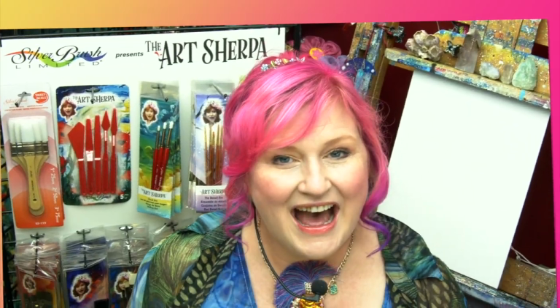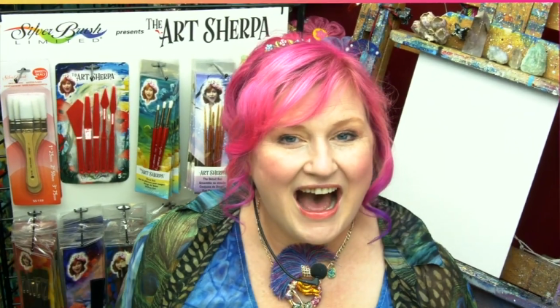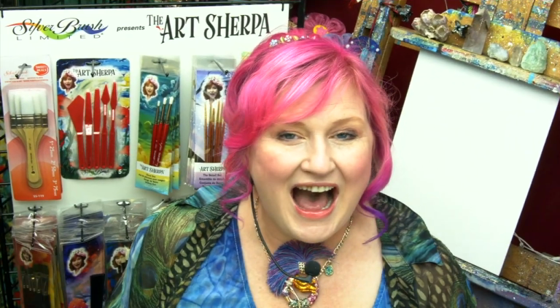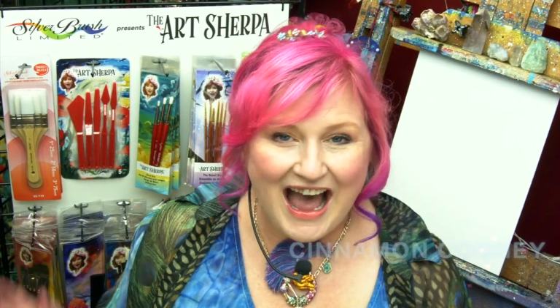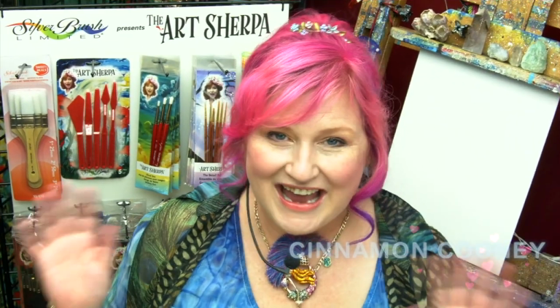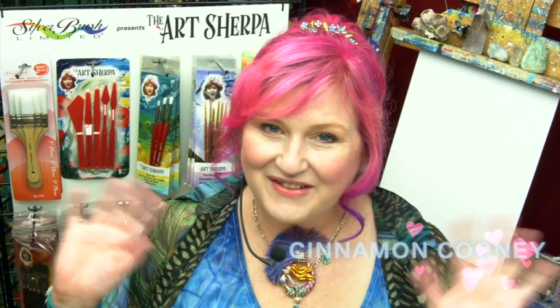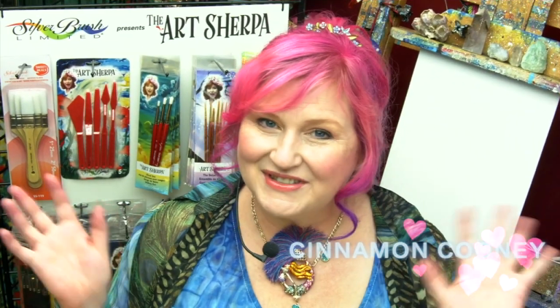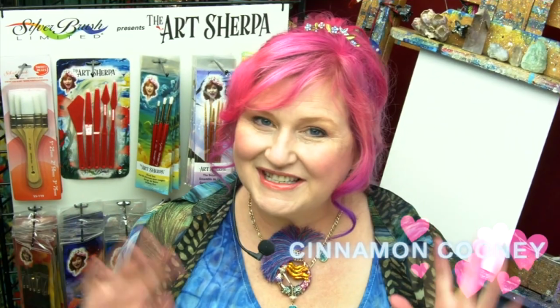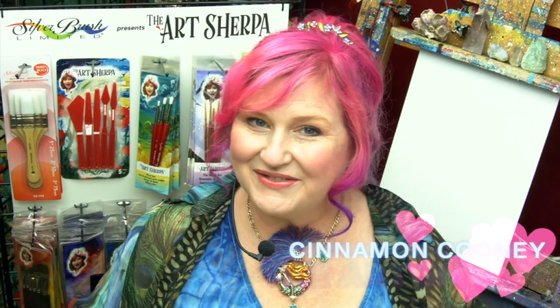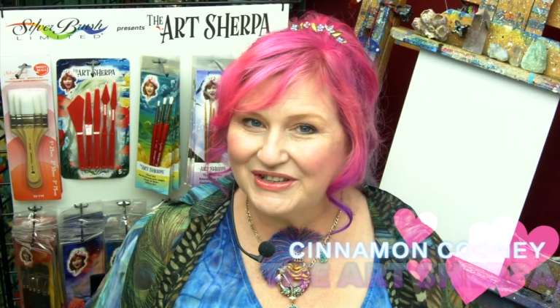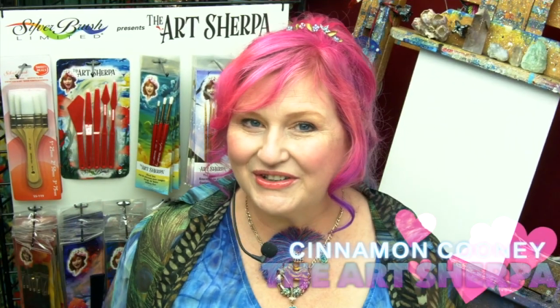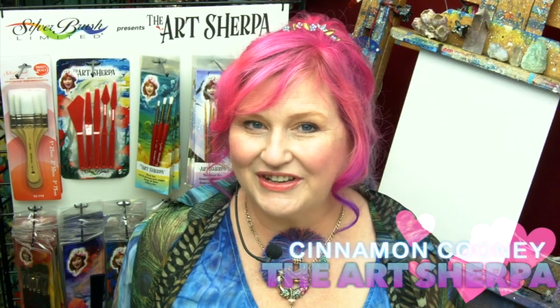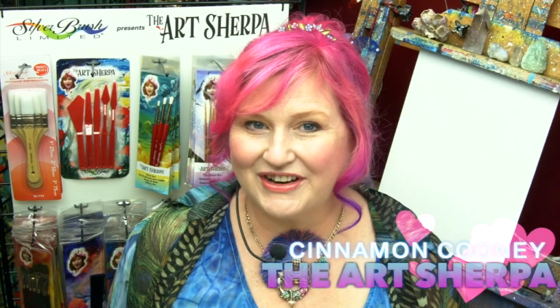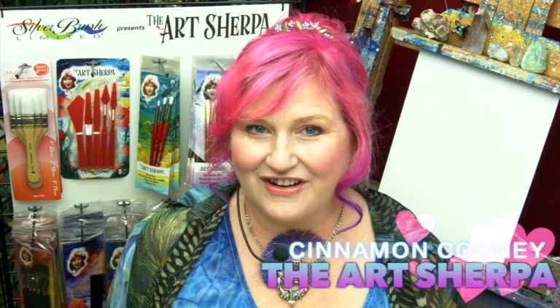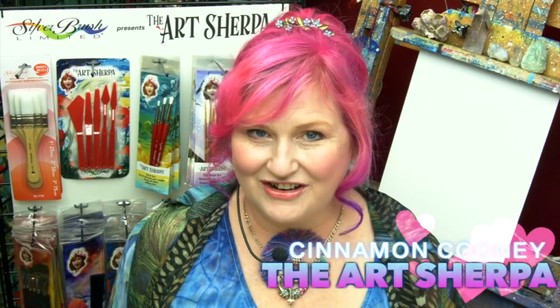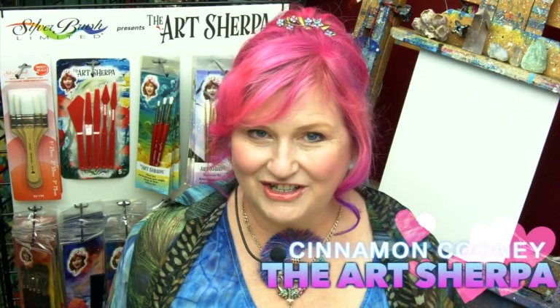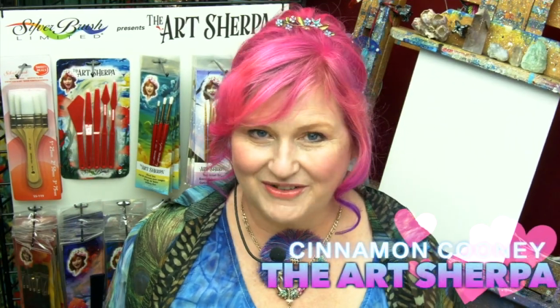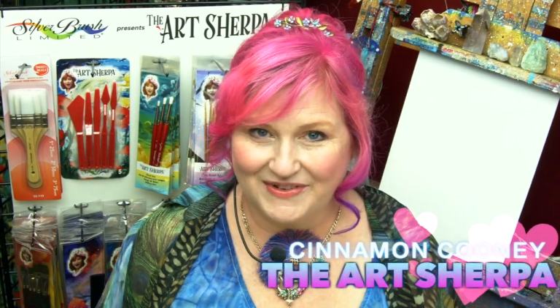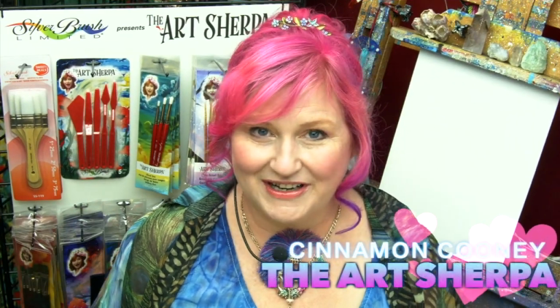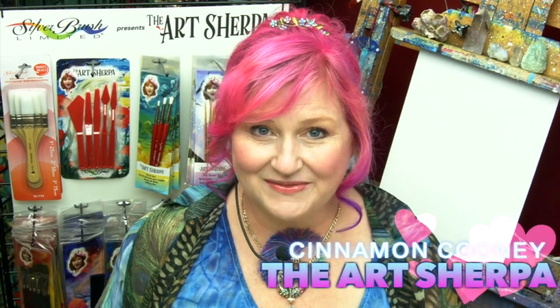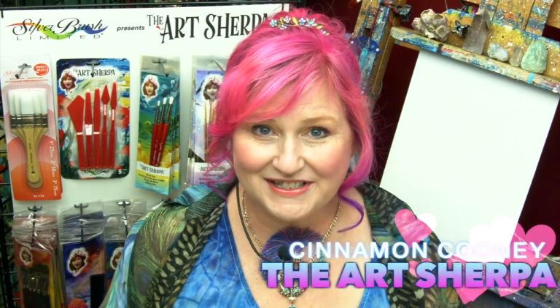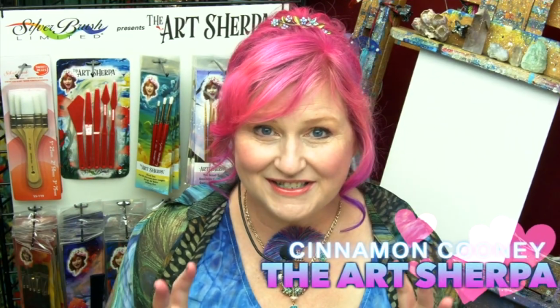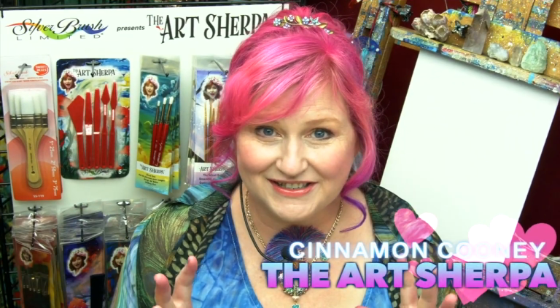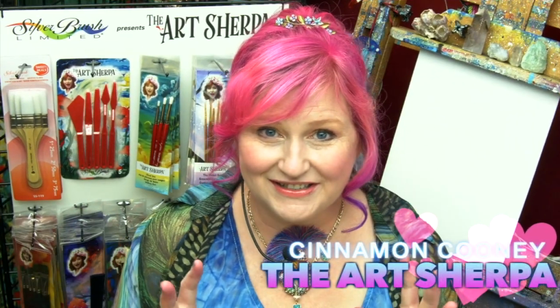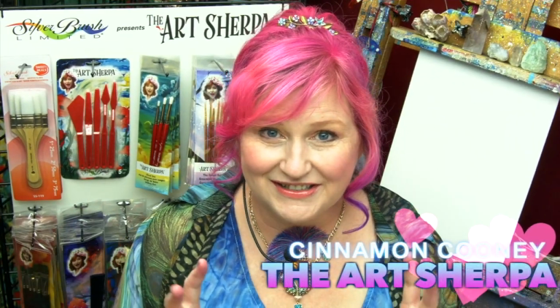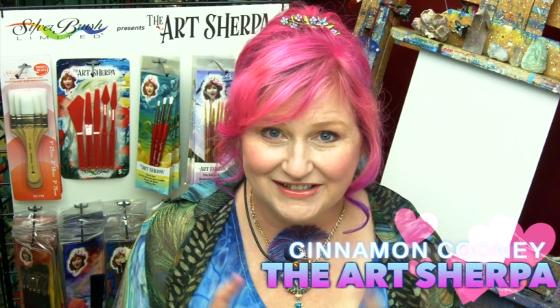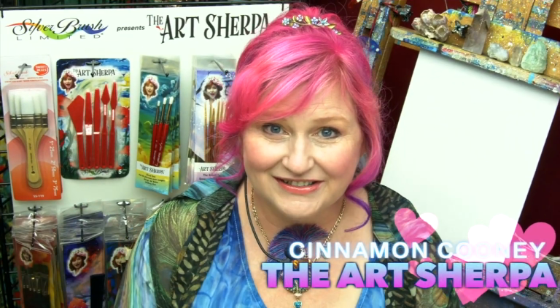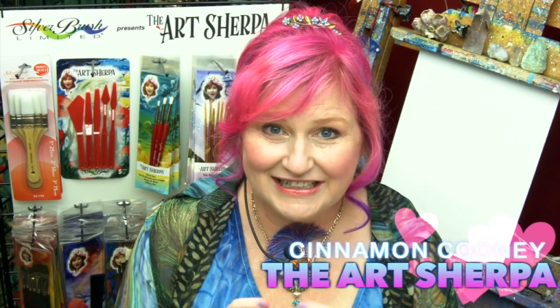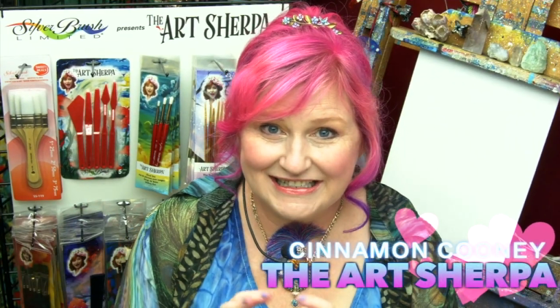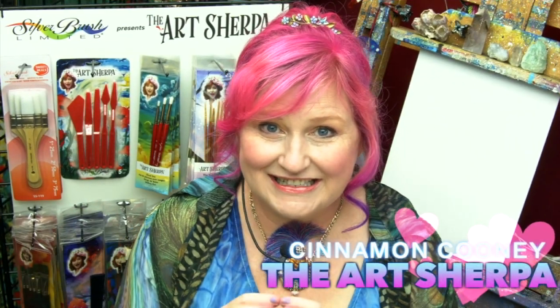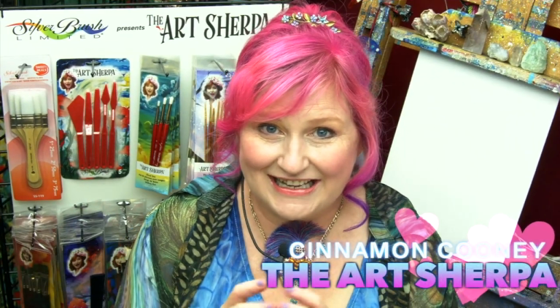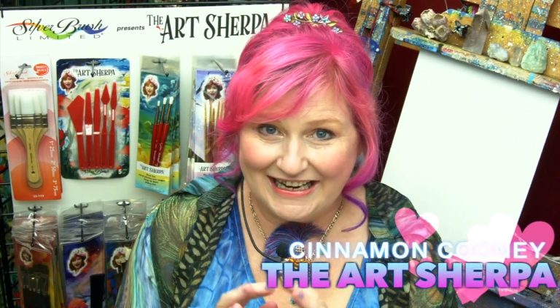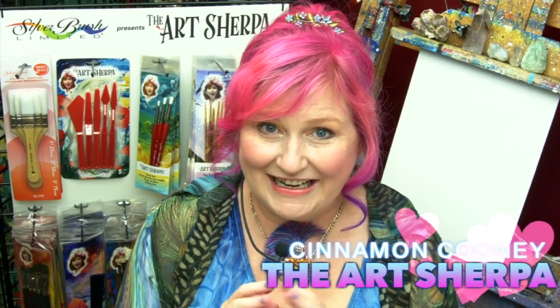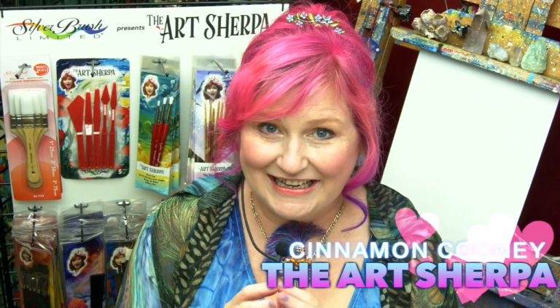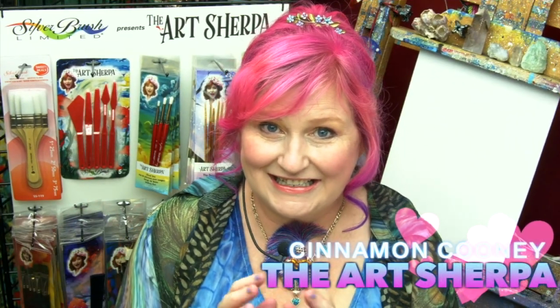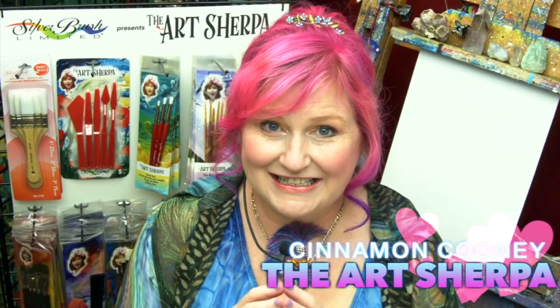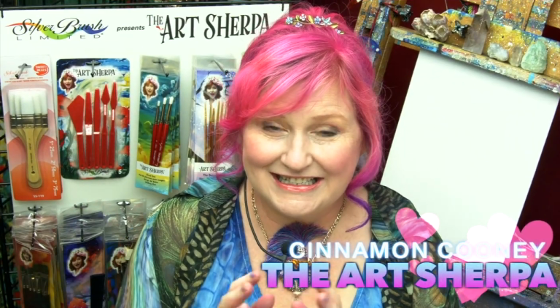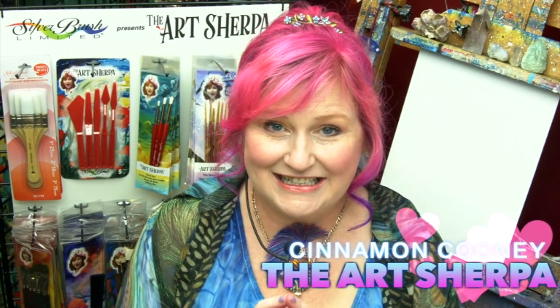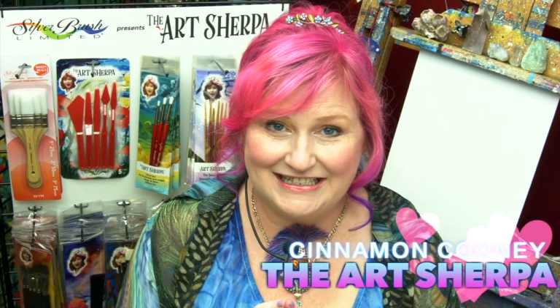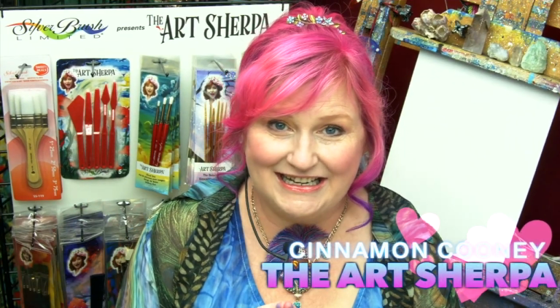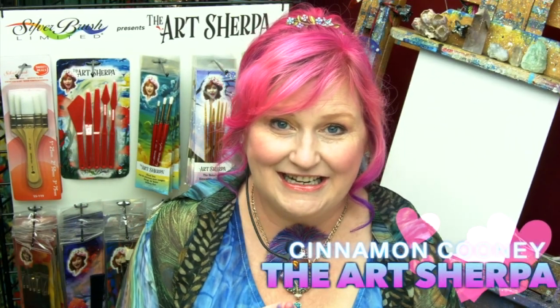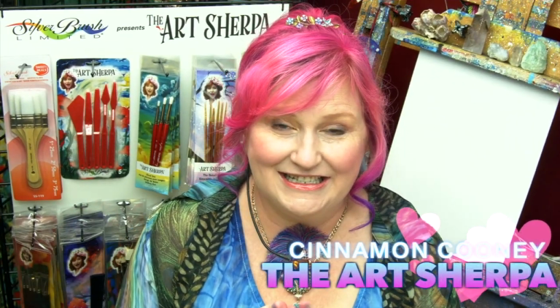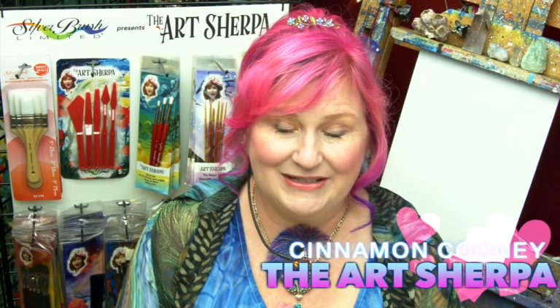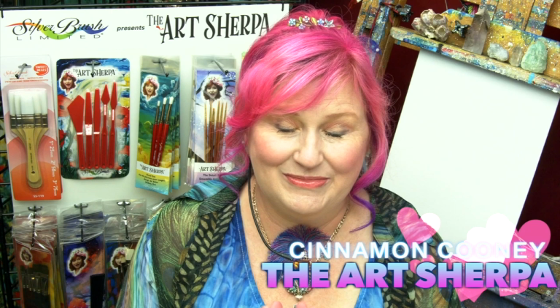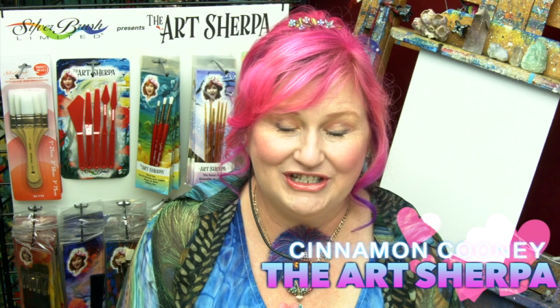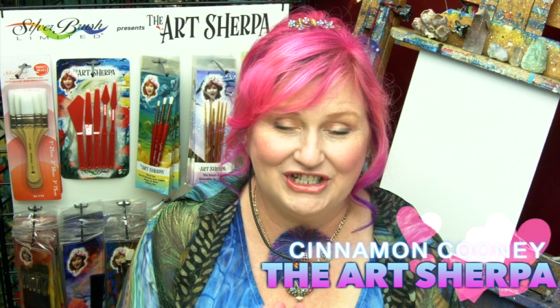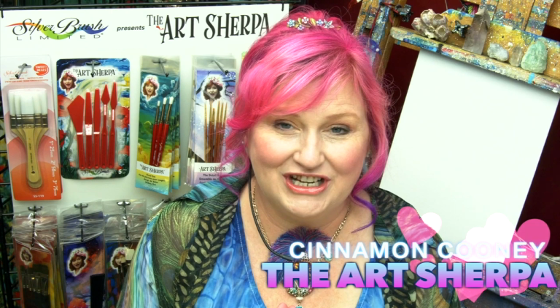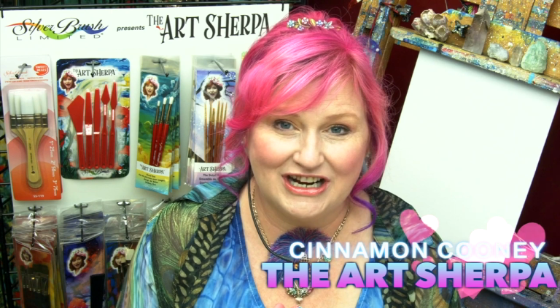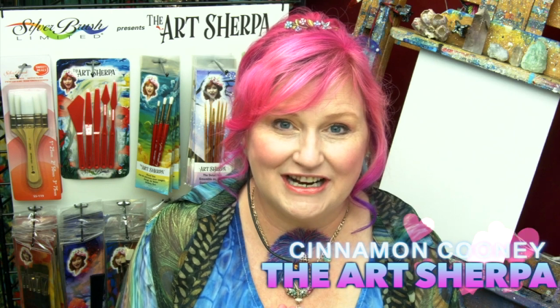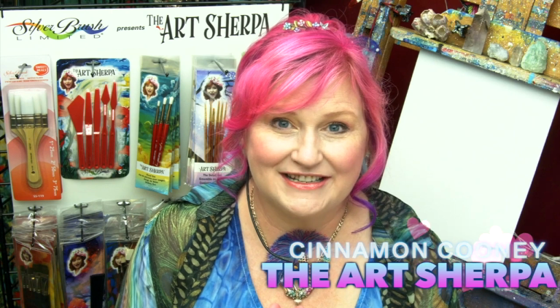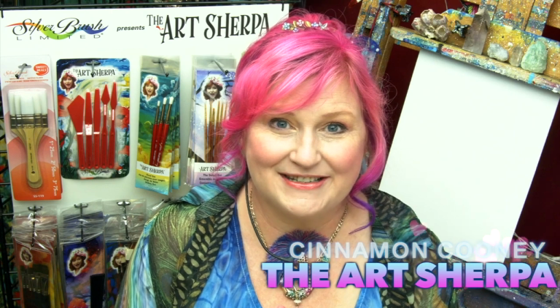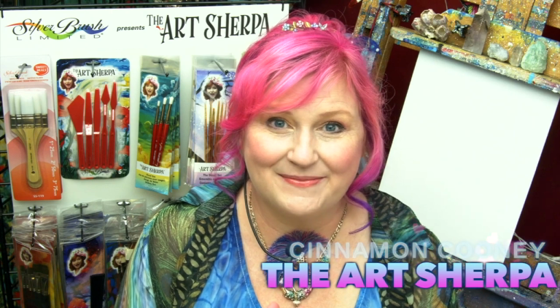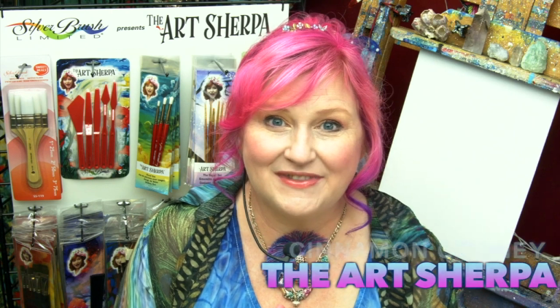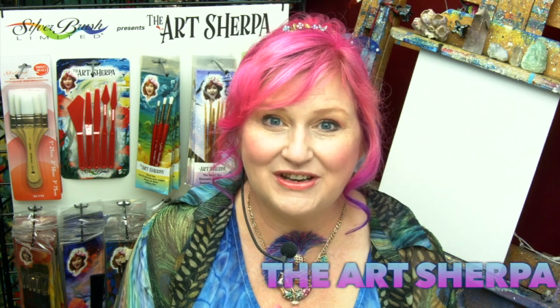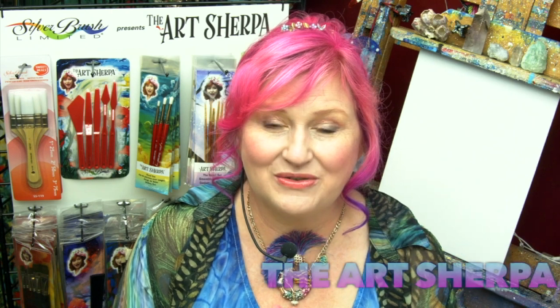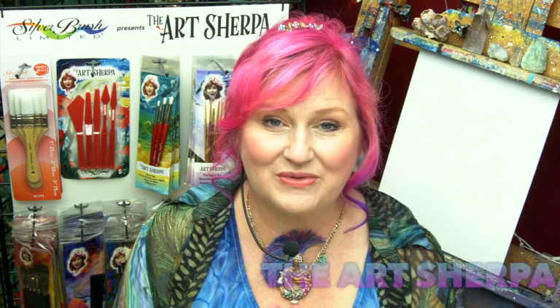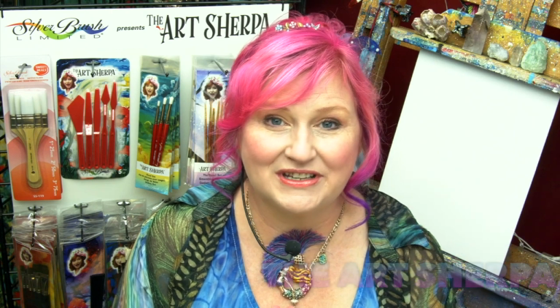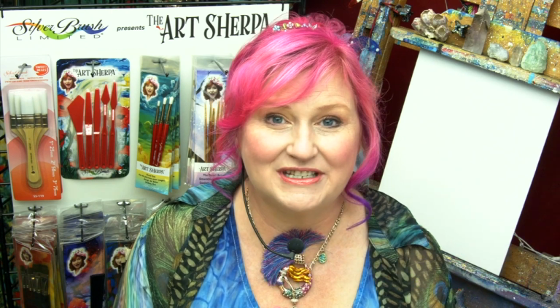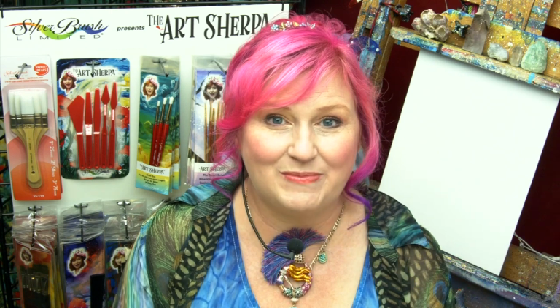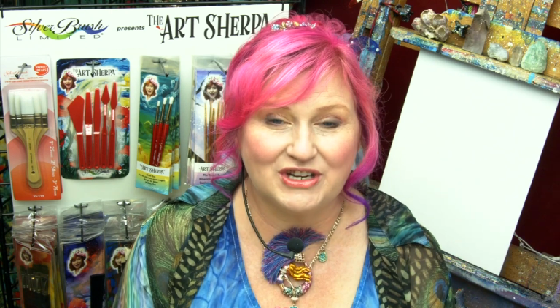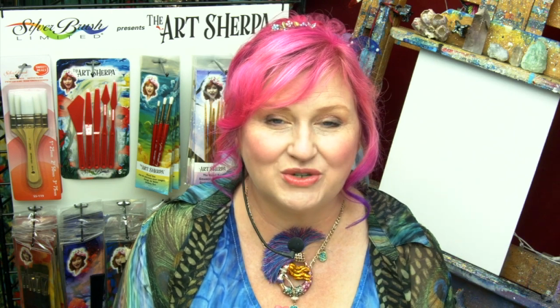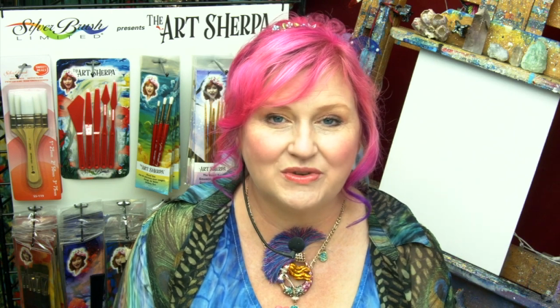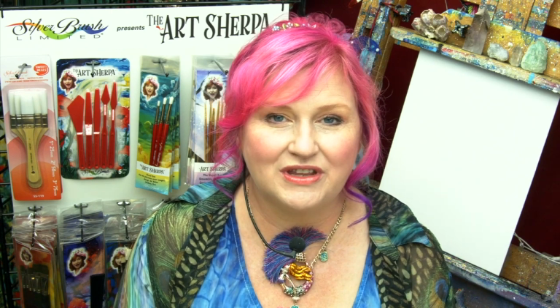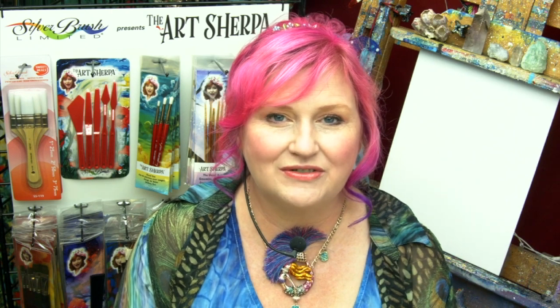Hi! I'm Cinnamon Cooney, your Art Sherpa, and I'm so excited today to be sharing something new and really special with you.